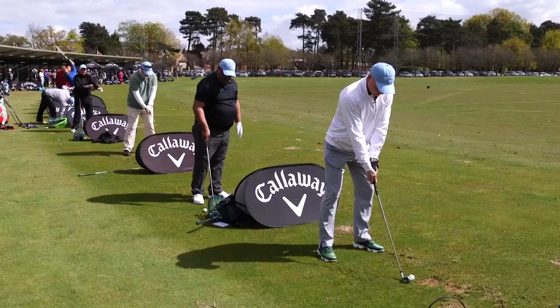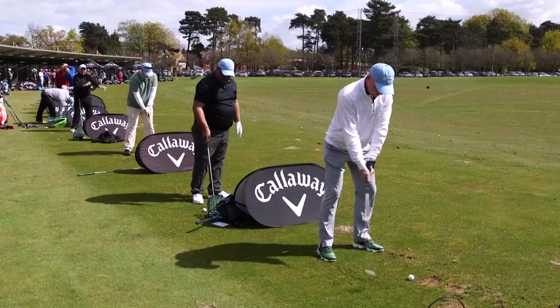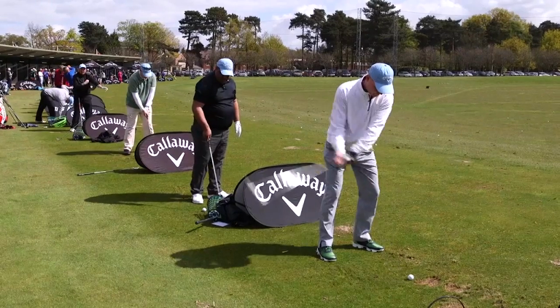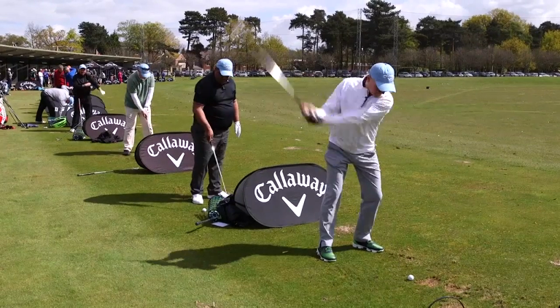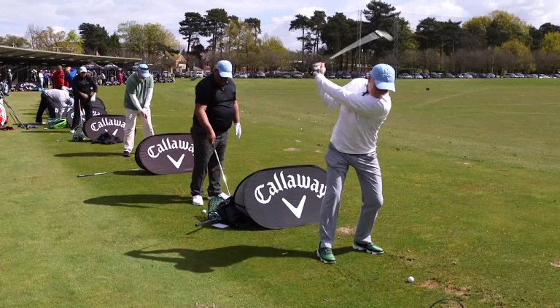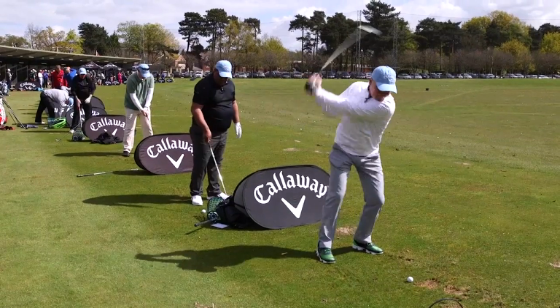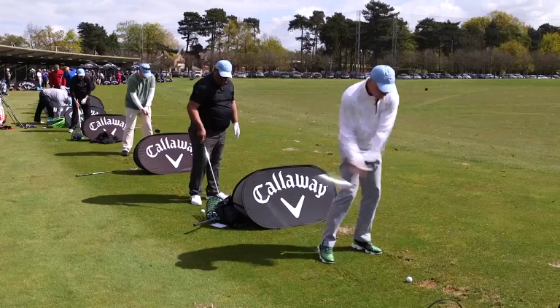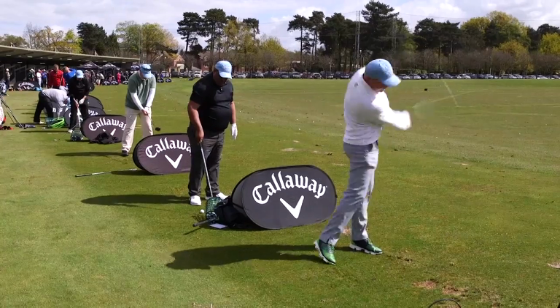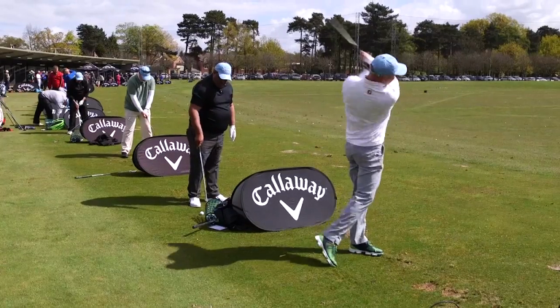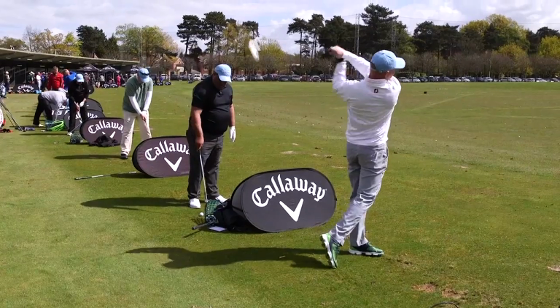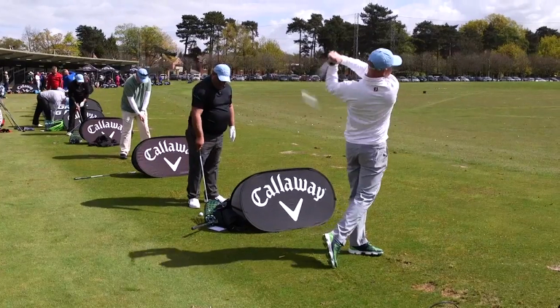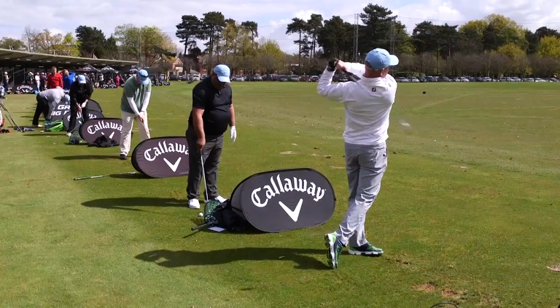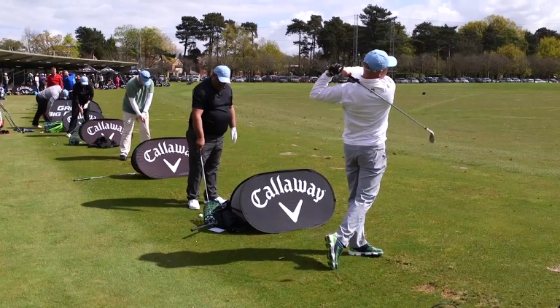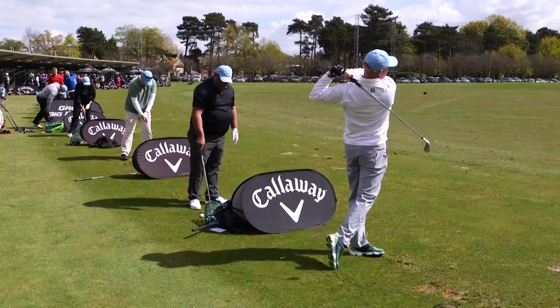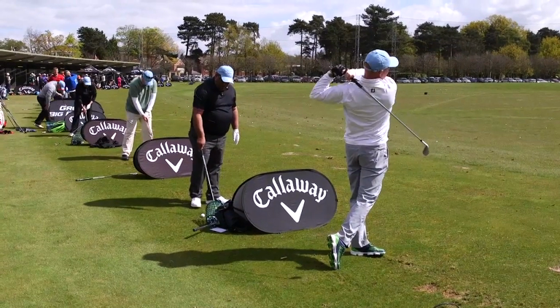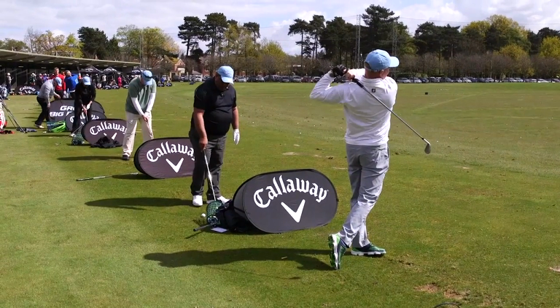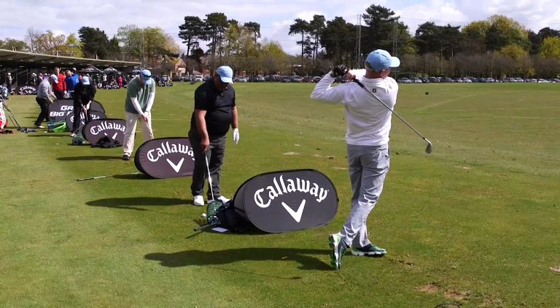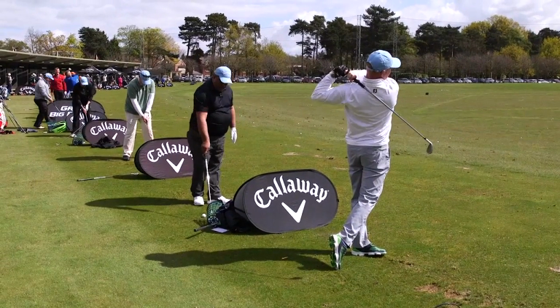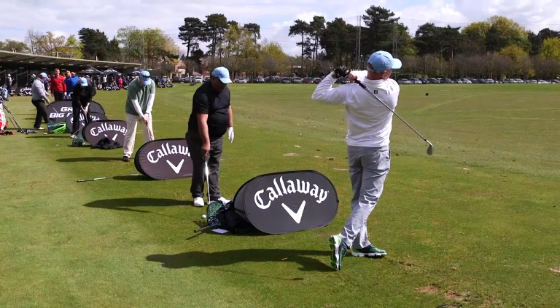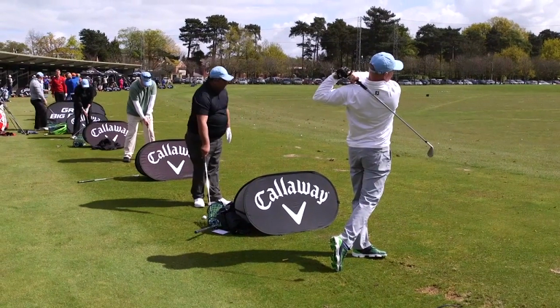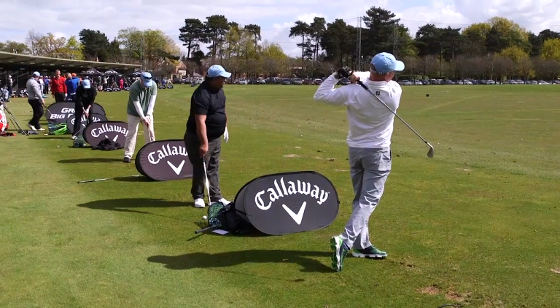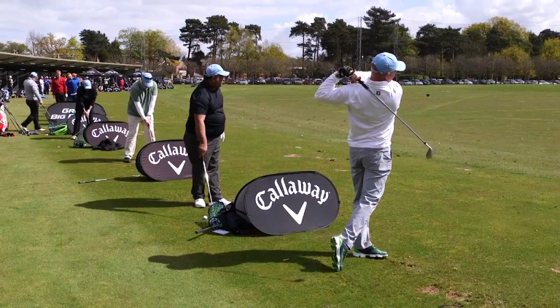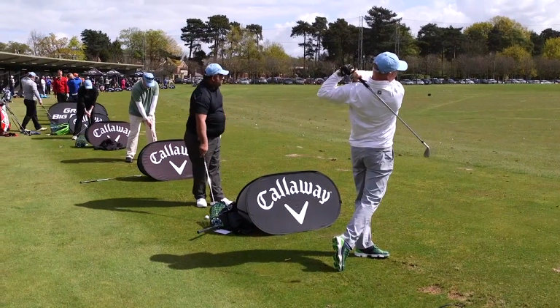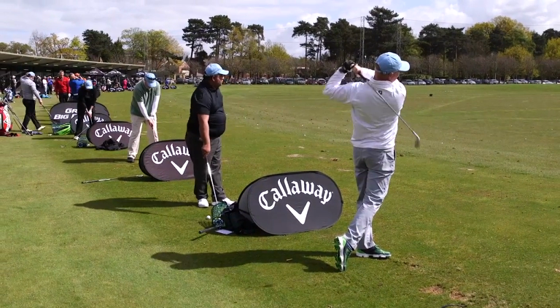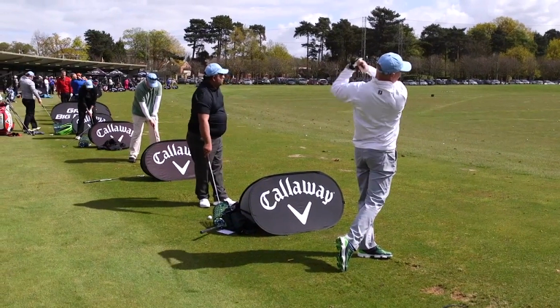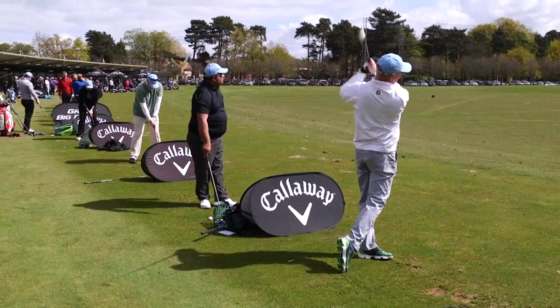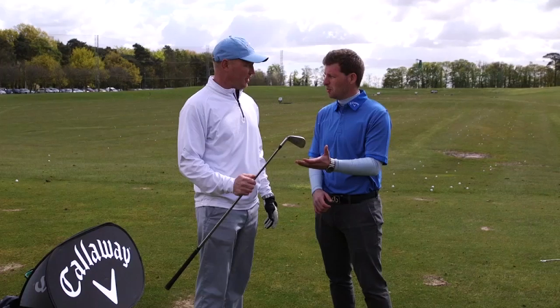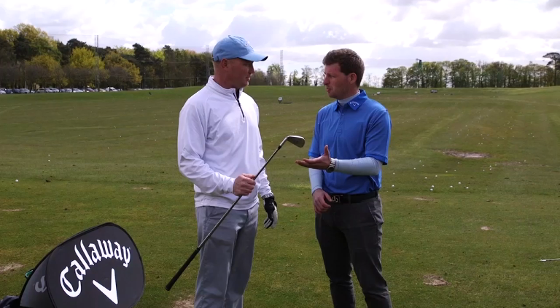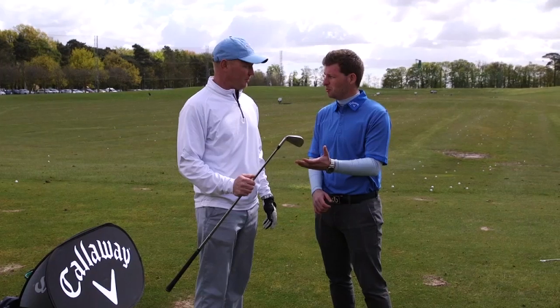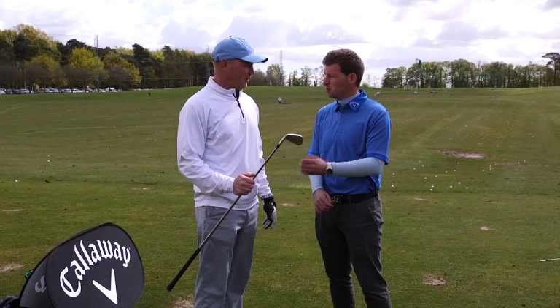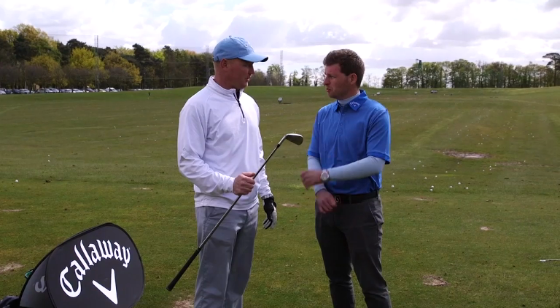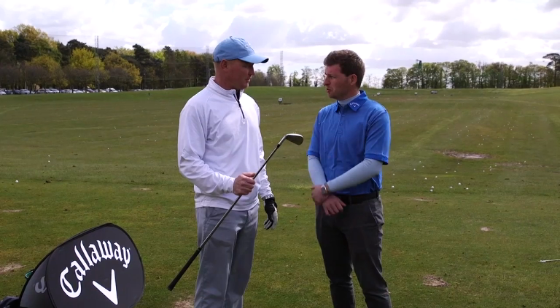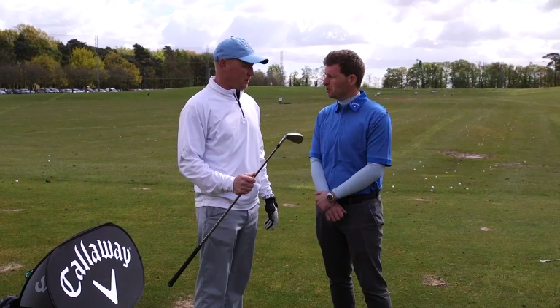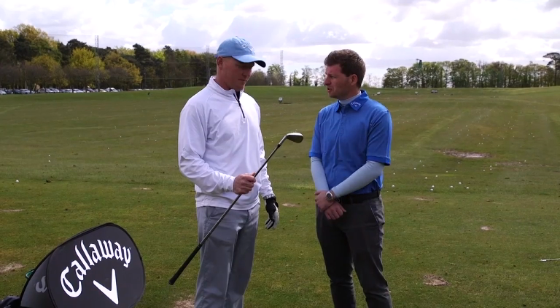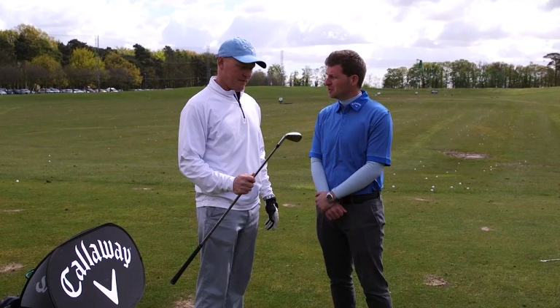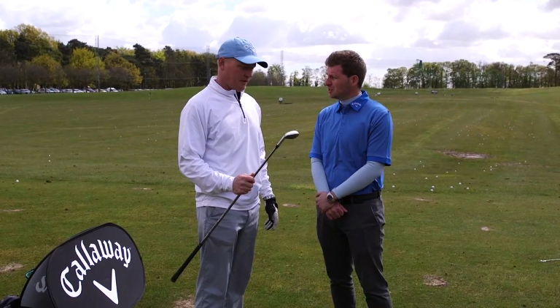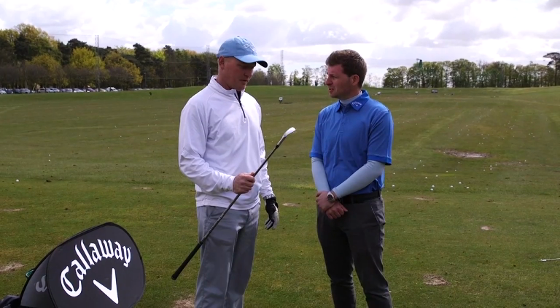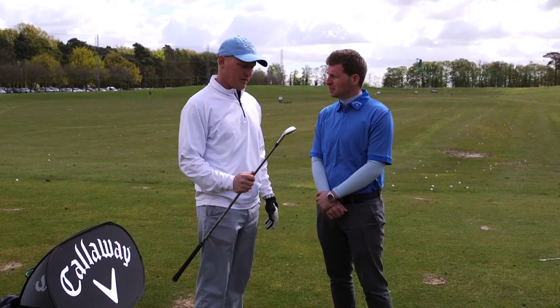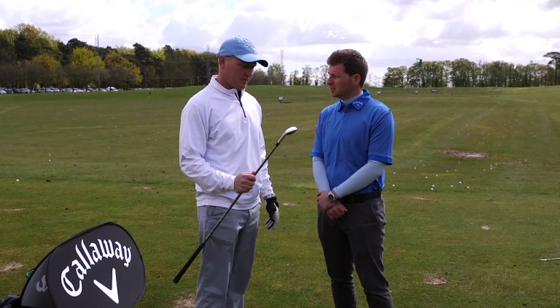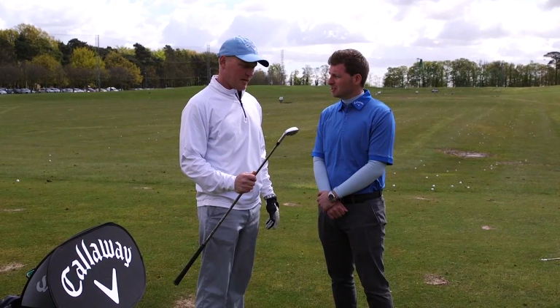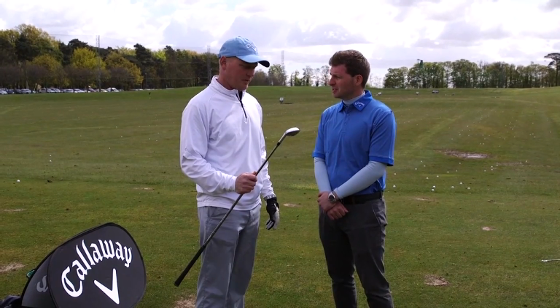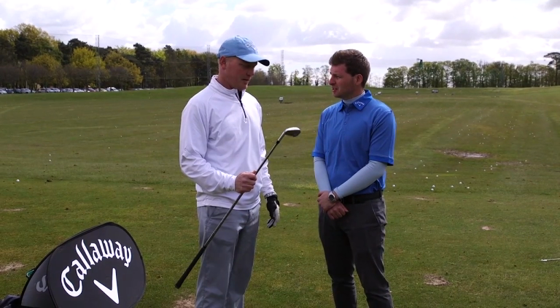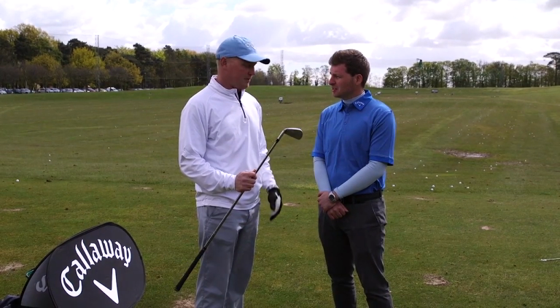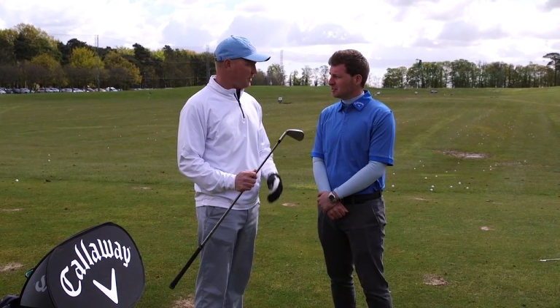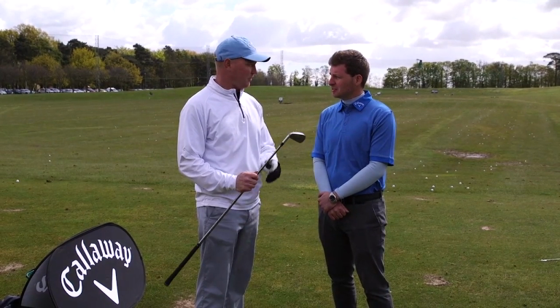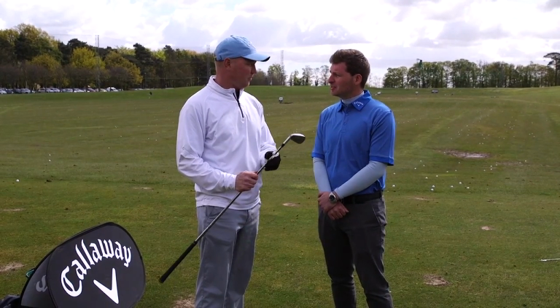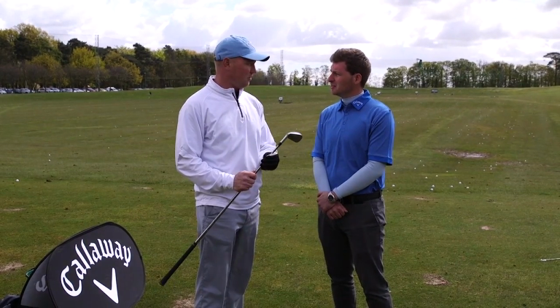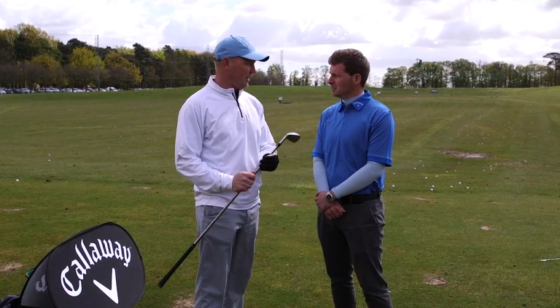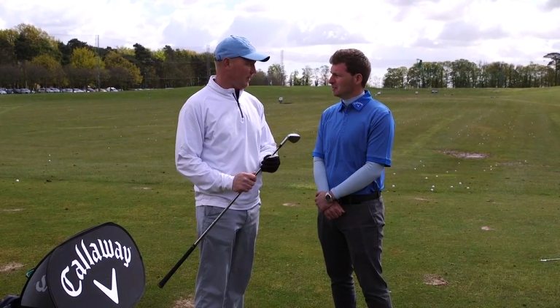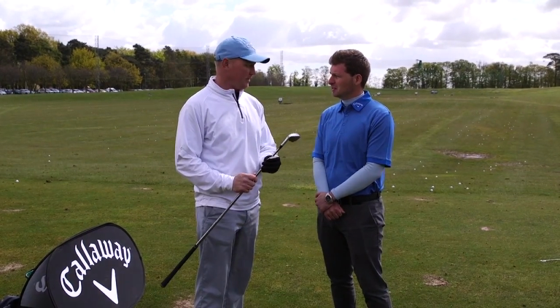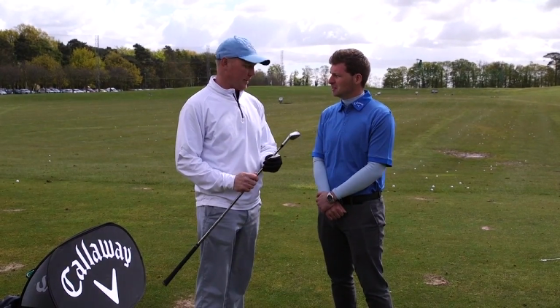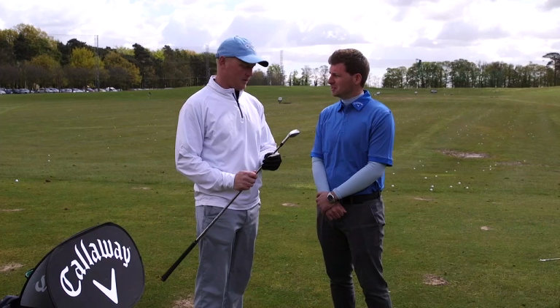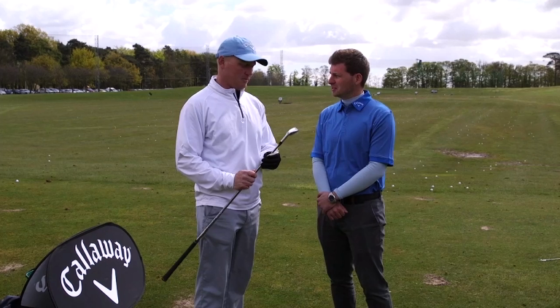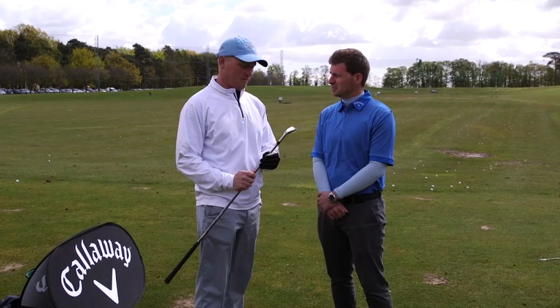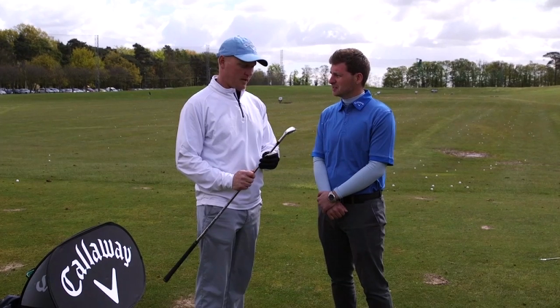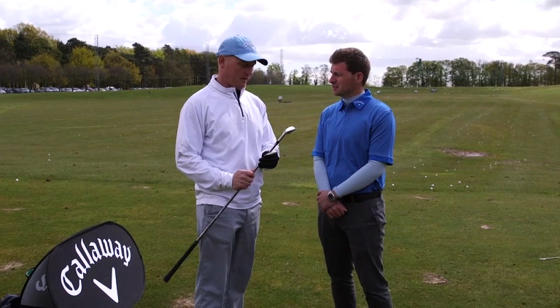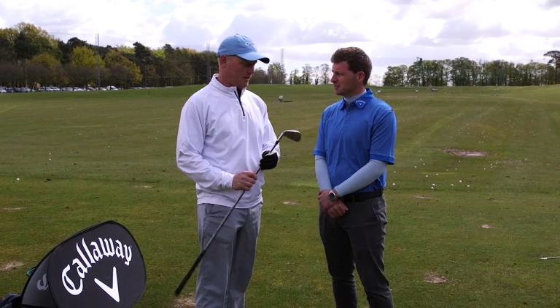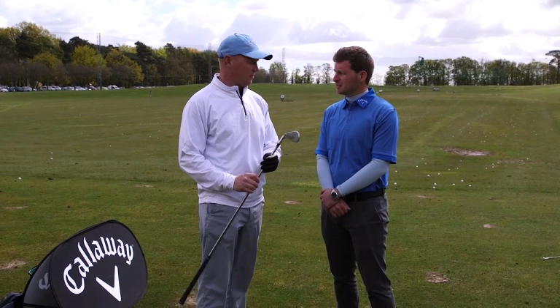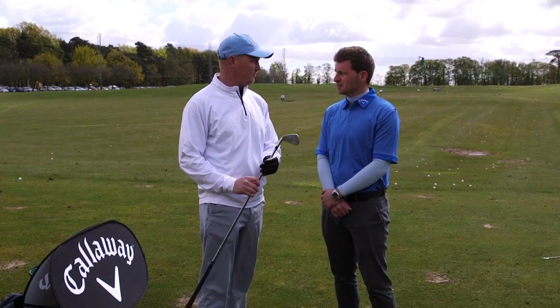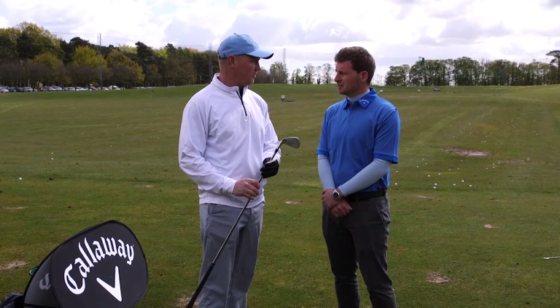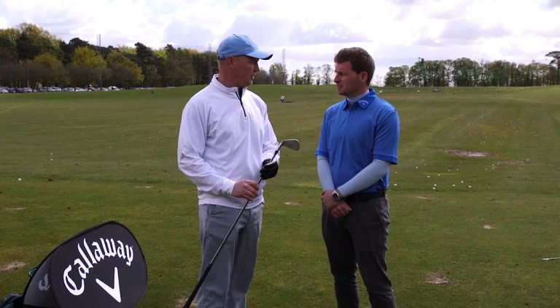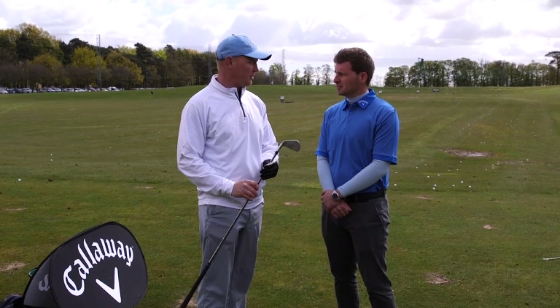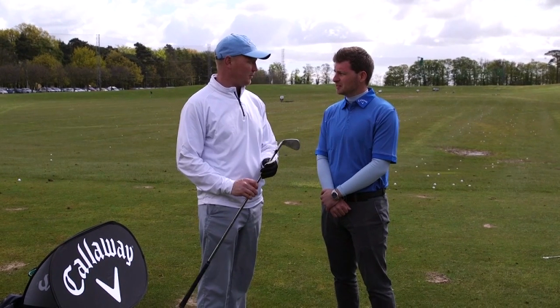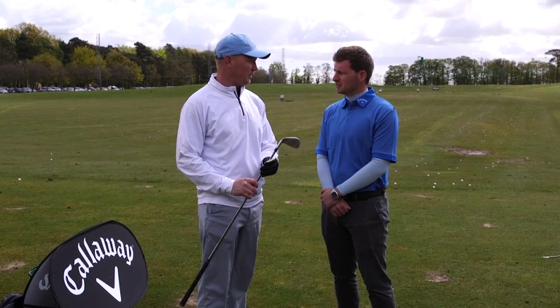And the Apex 5 iron there, how did you find that club? Very nice, to be honest. I've never hit a Callaway Apex before, ever. And yeah, they come off really sweet.